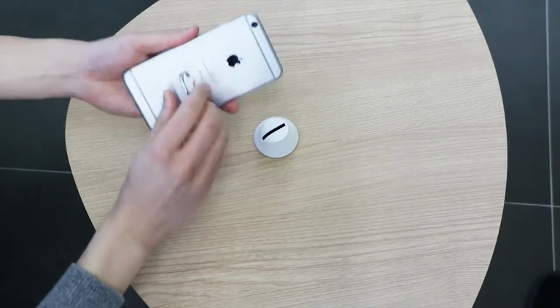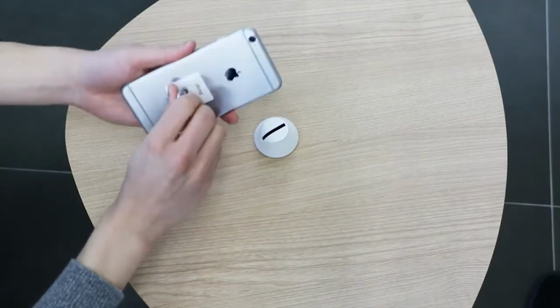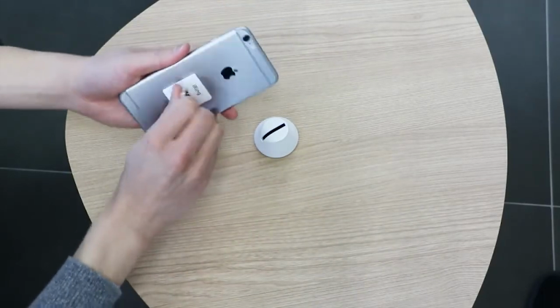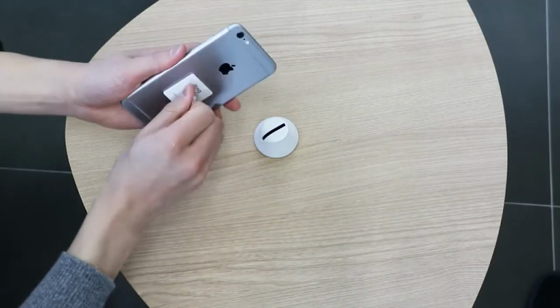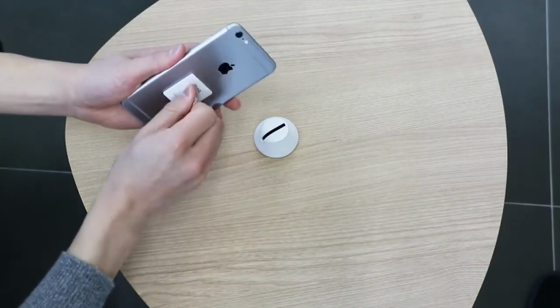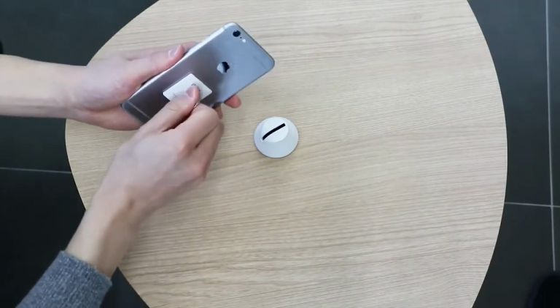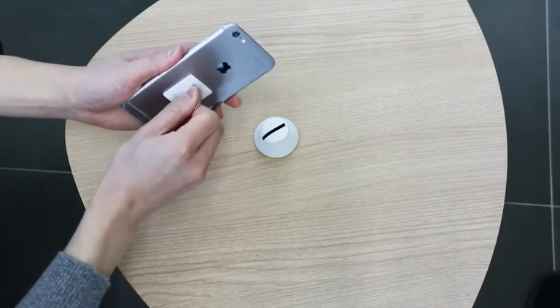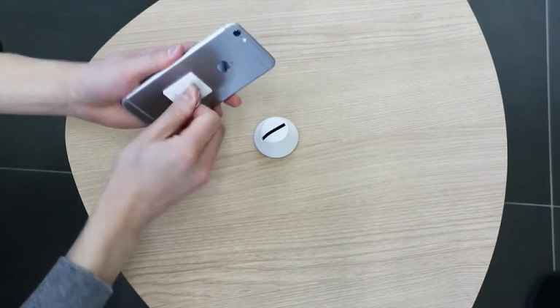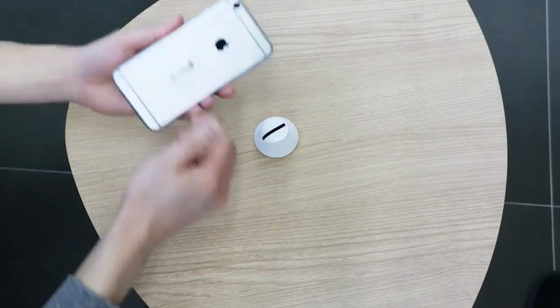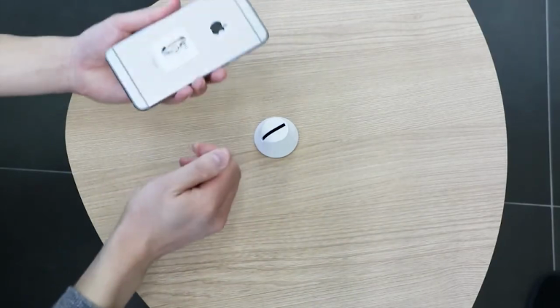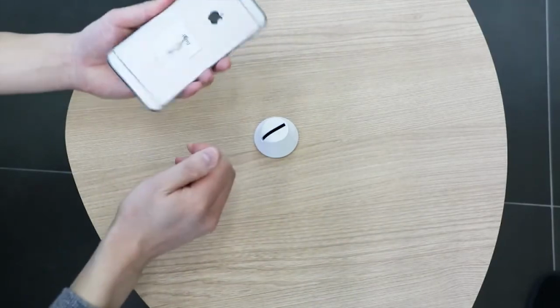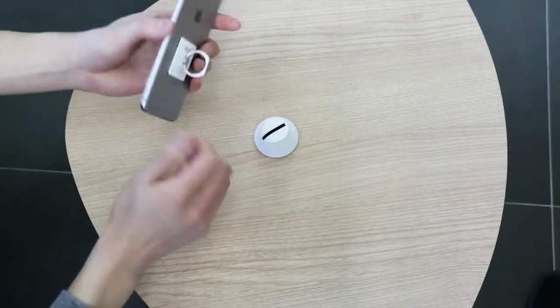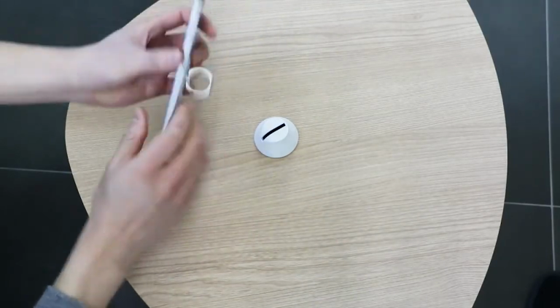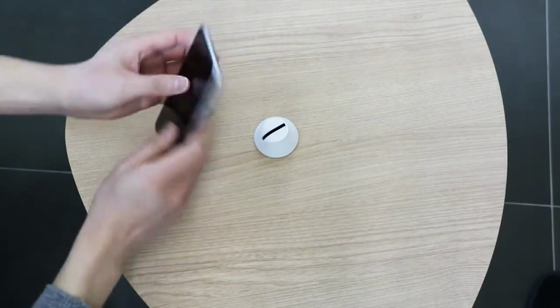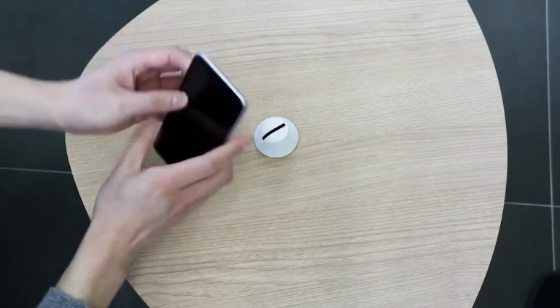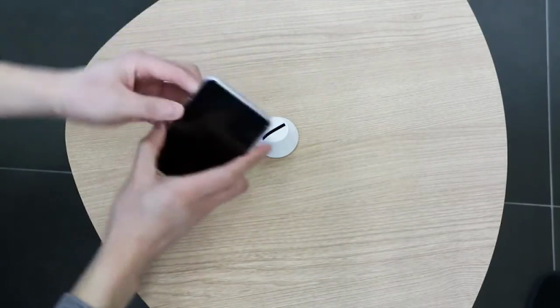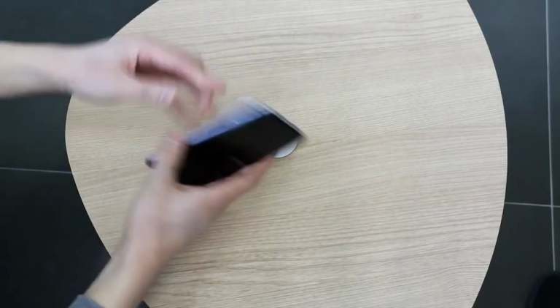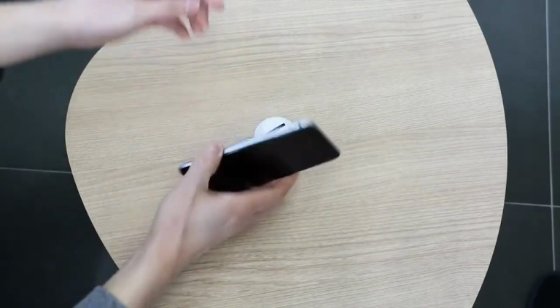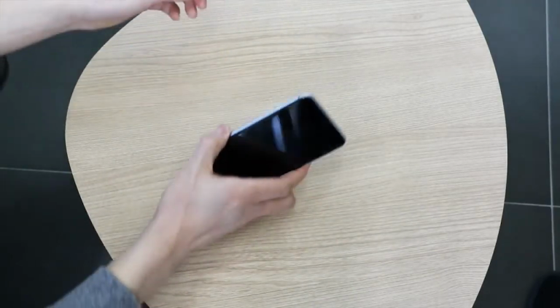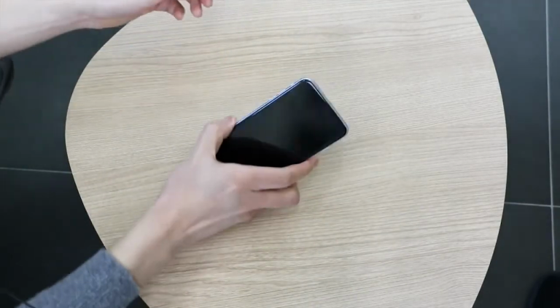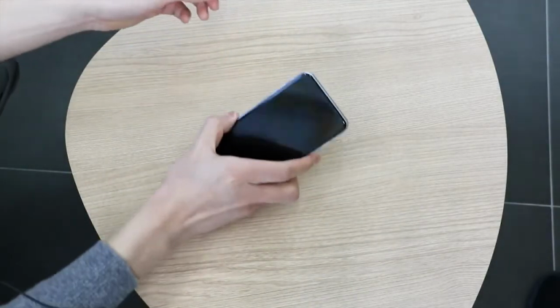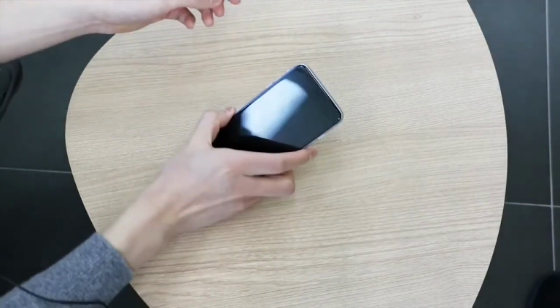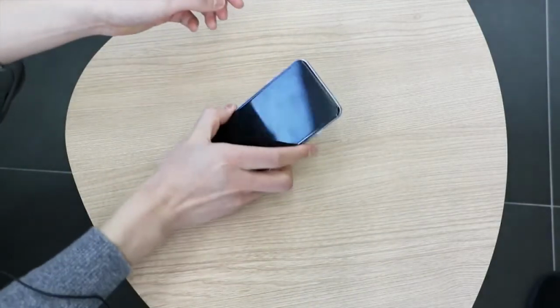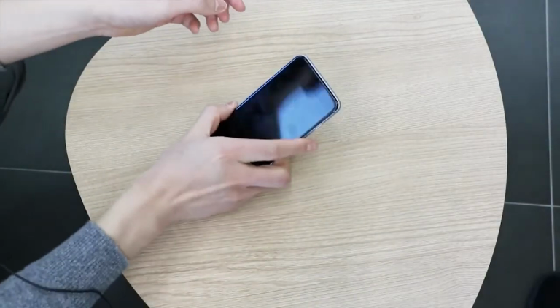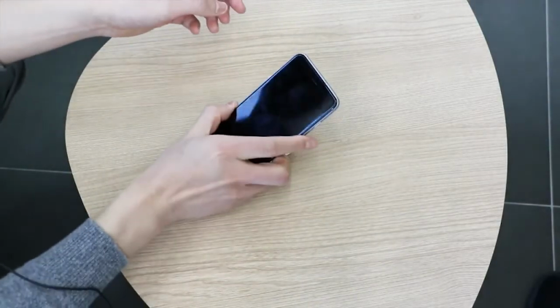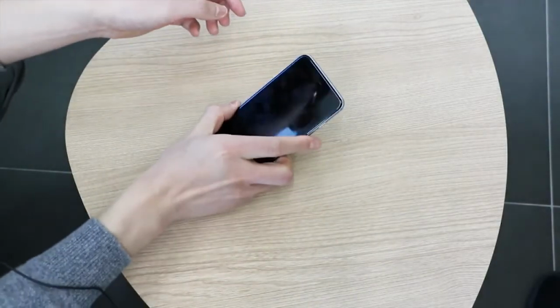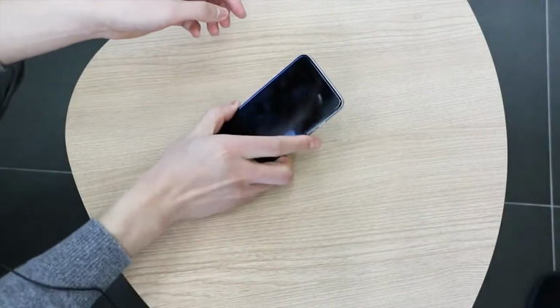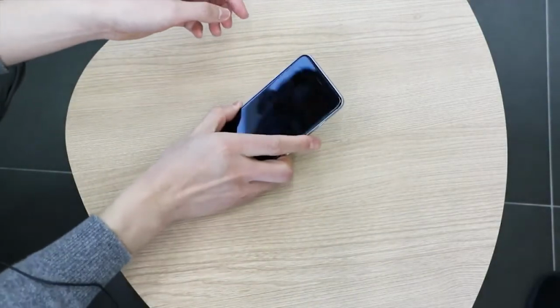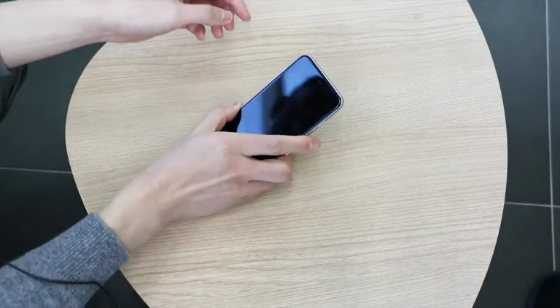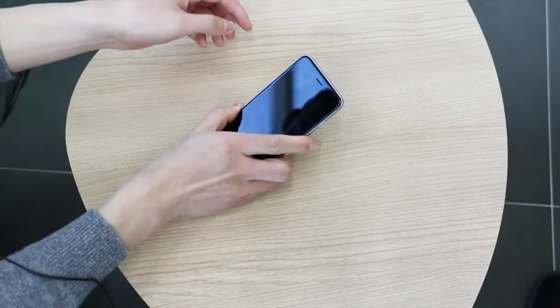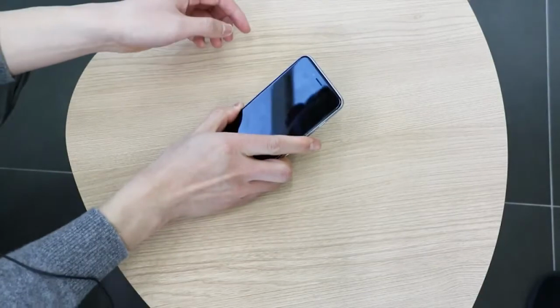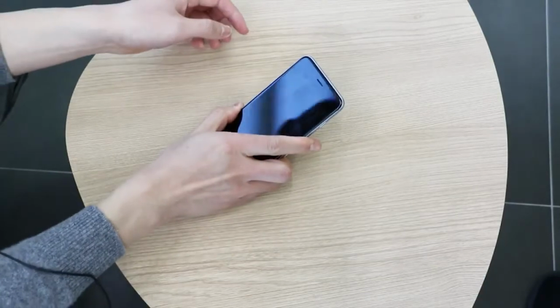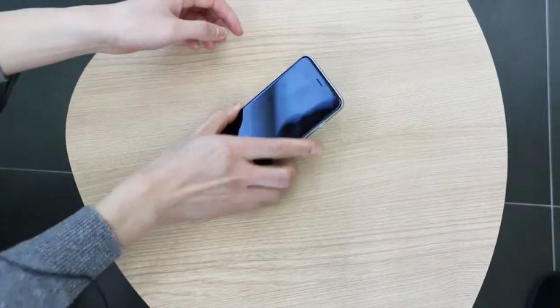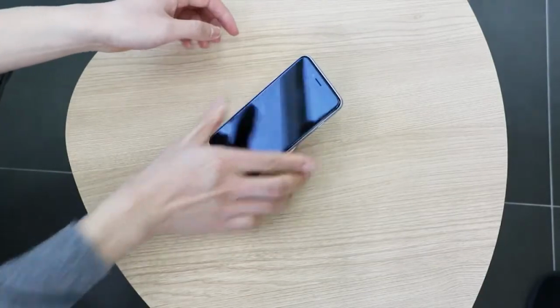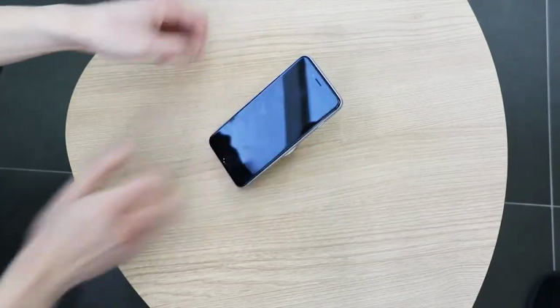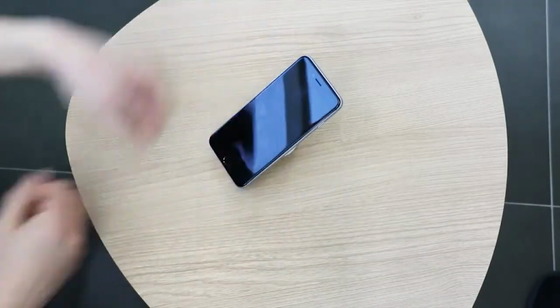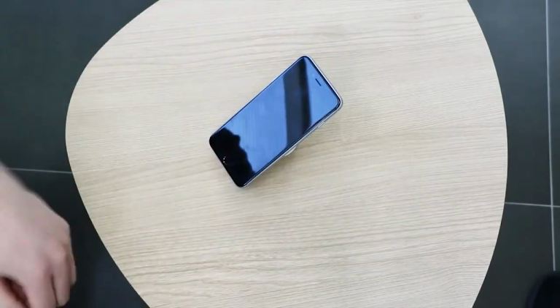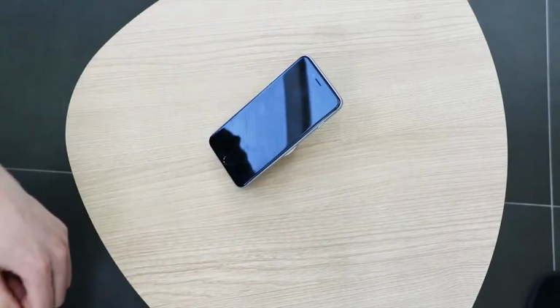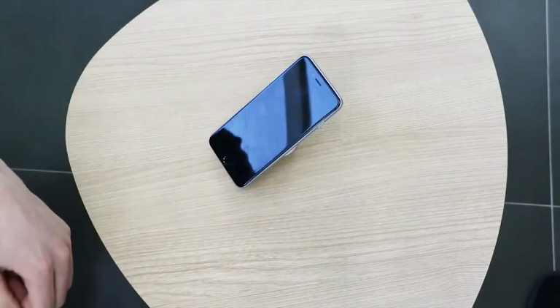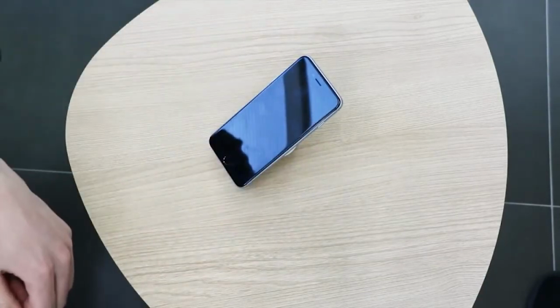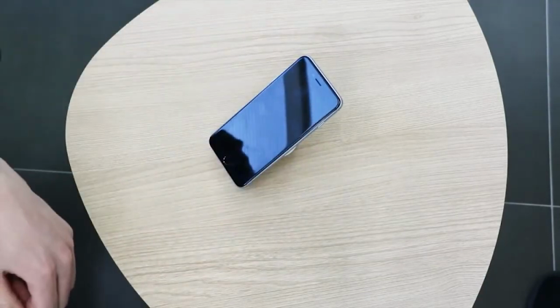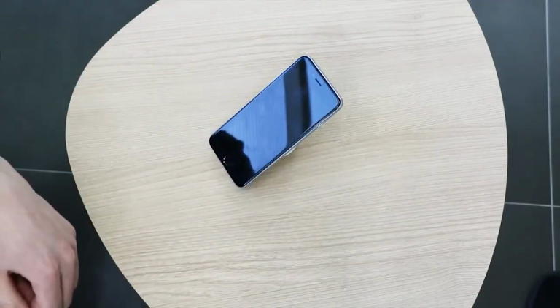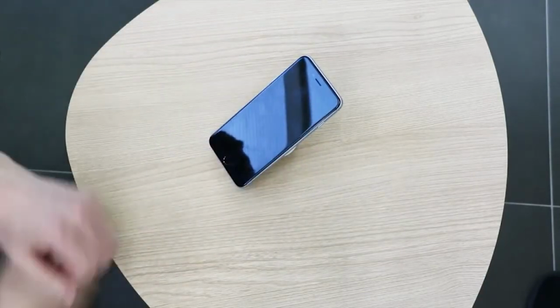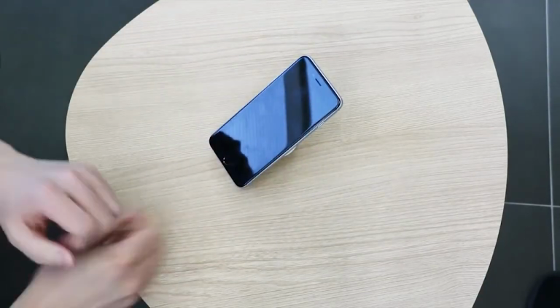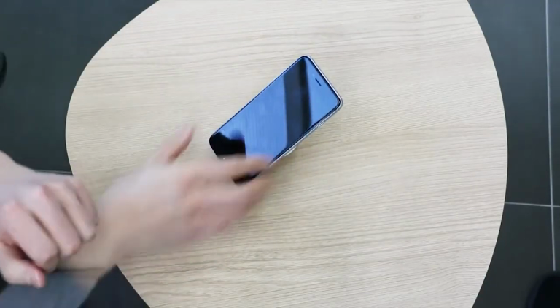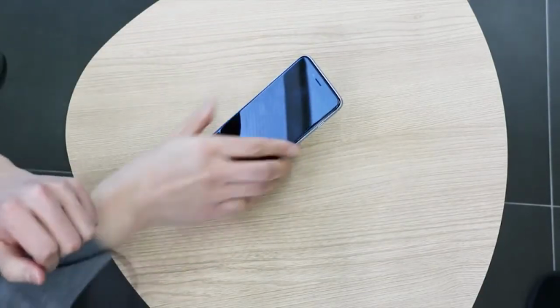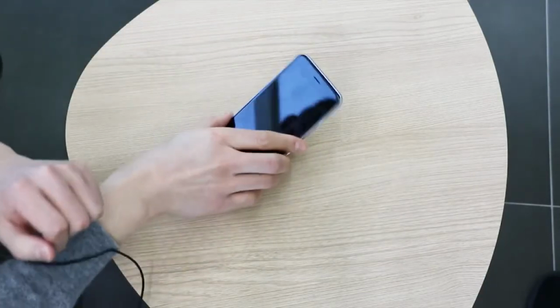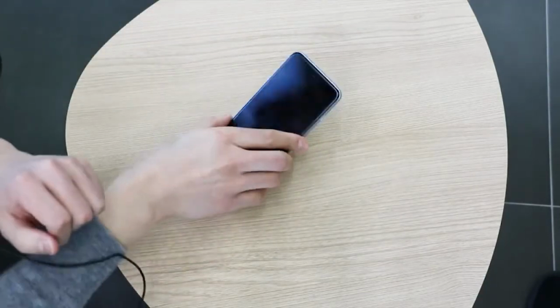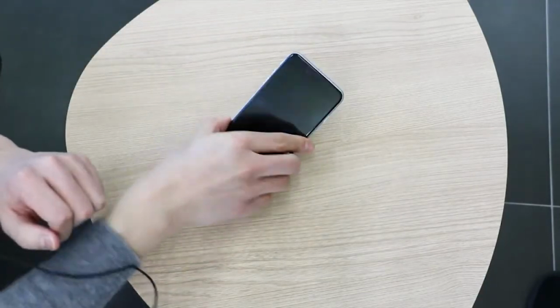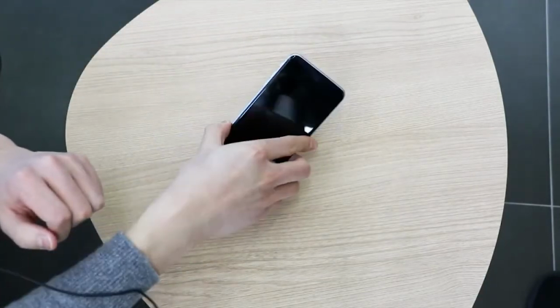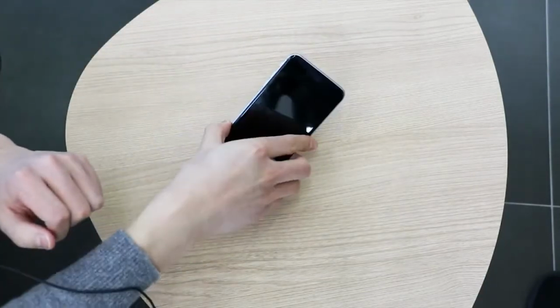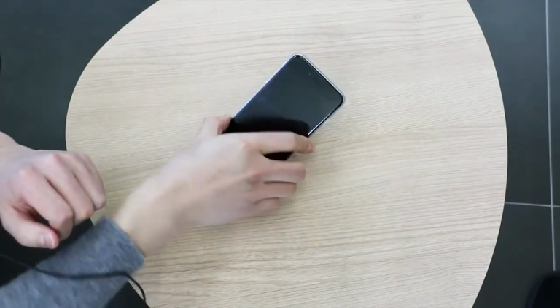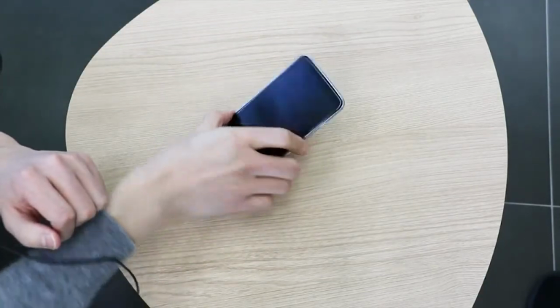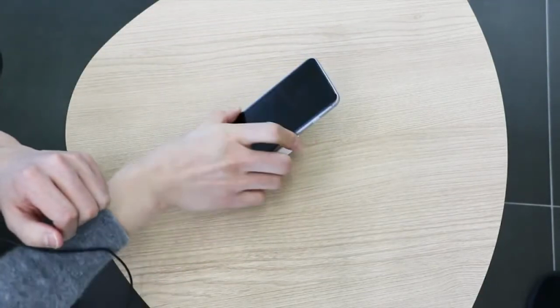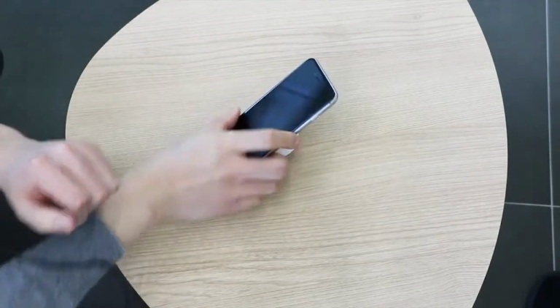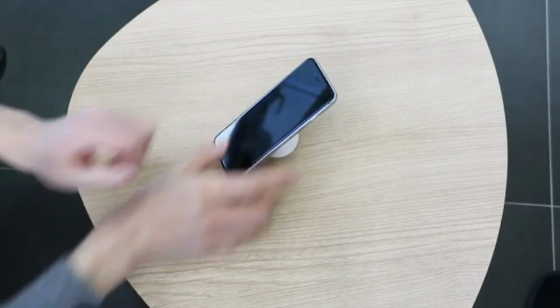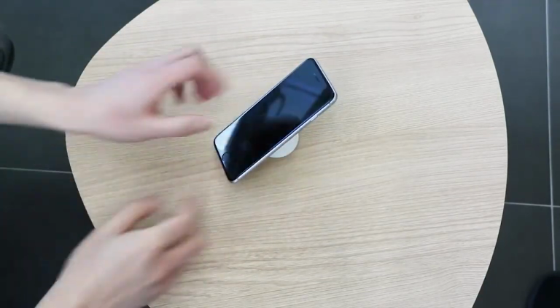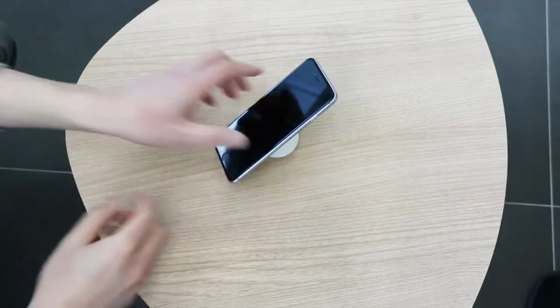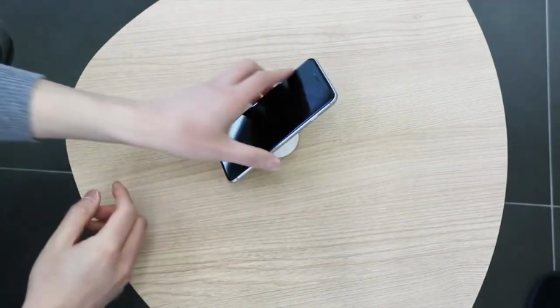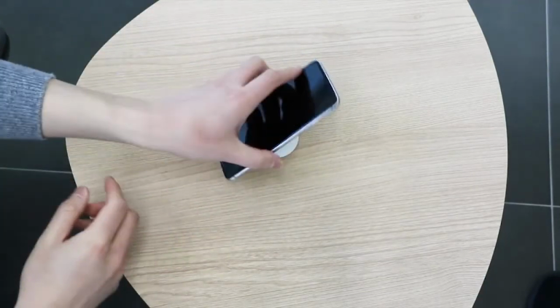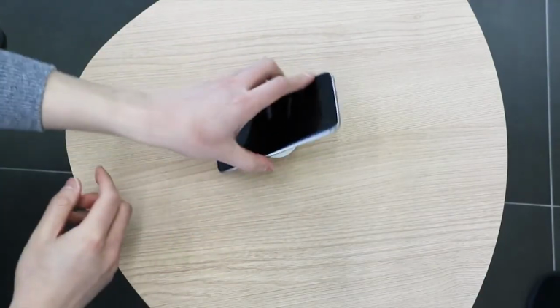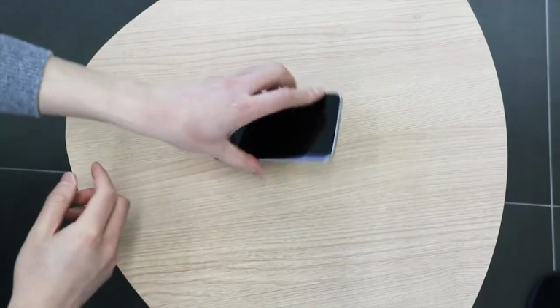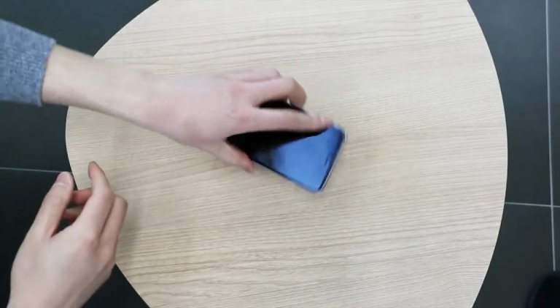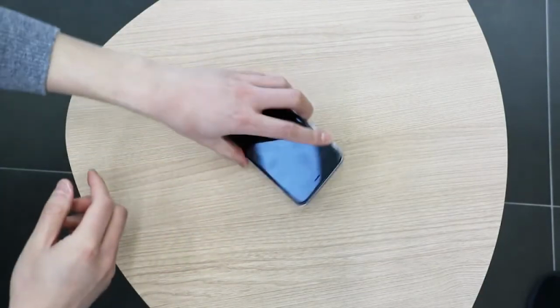Put it on, stick it on like that. As you see, you can move it around.